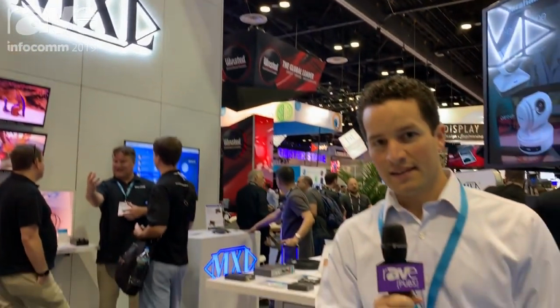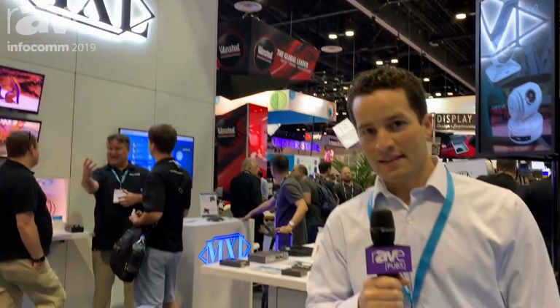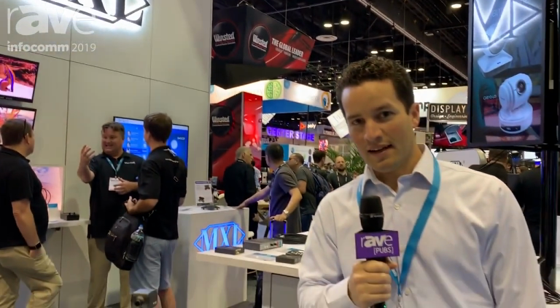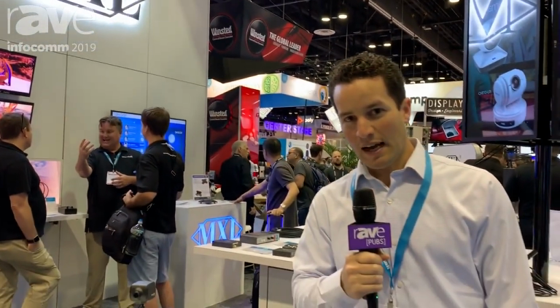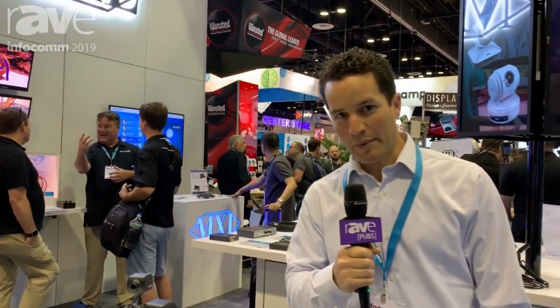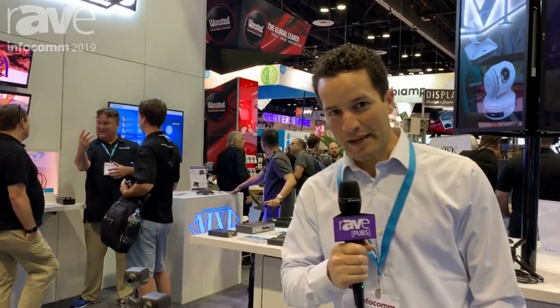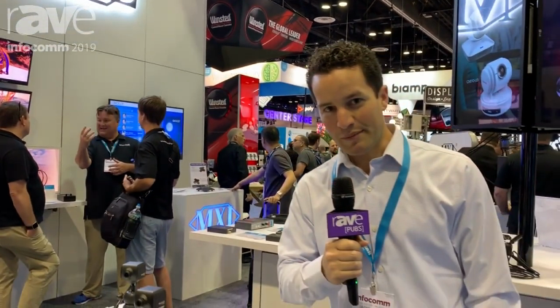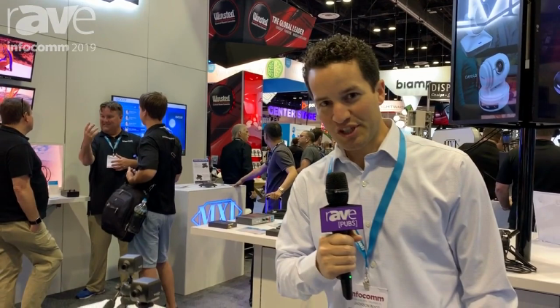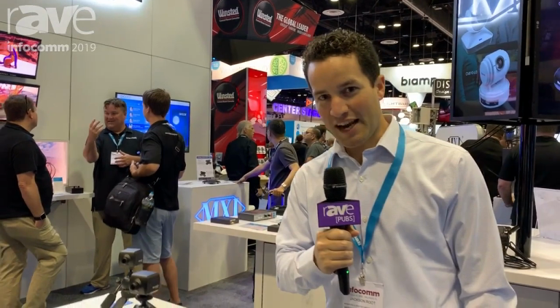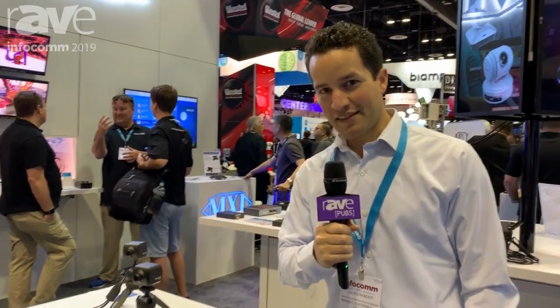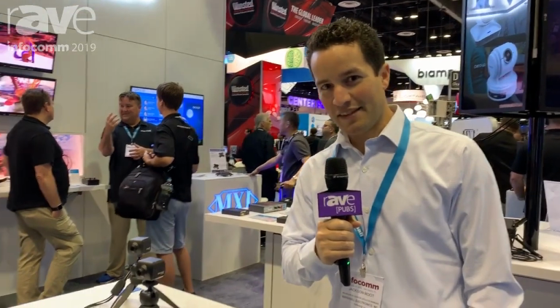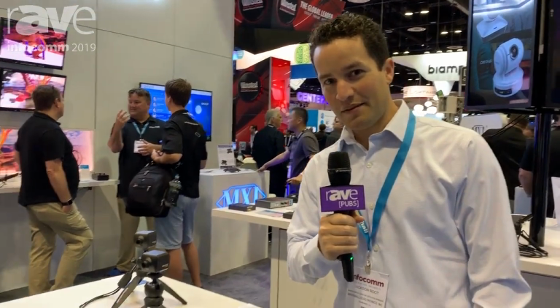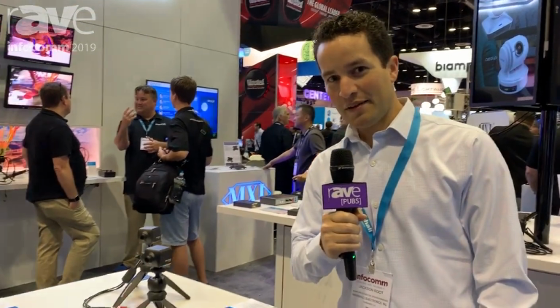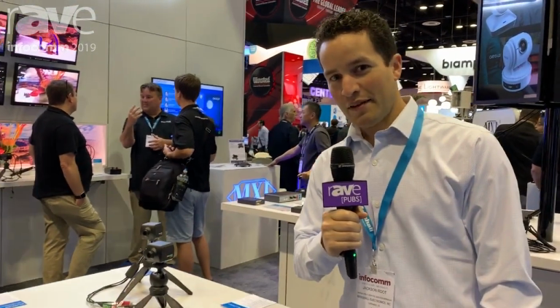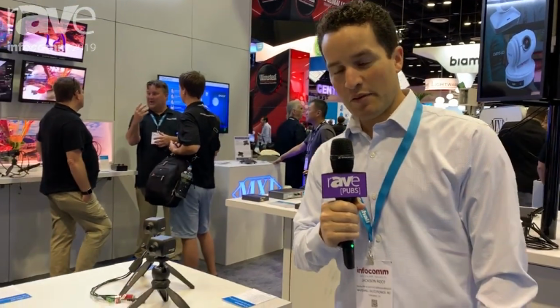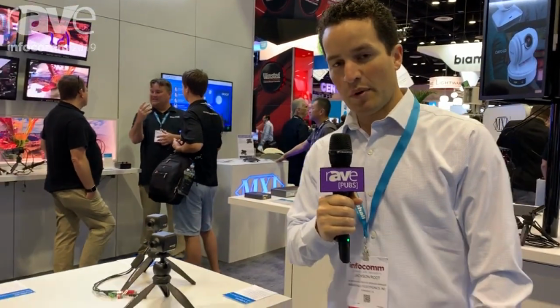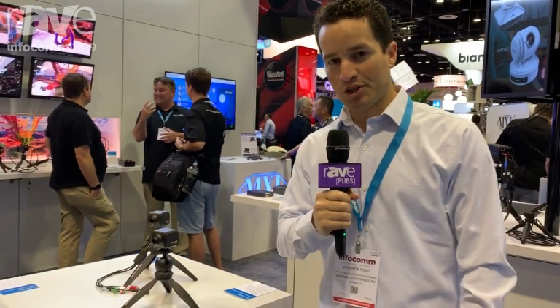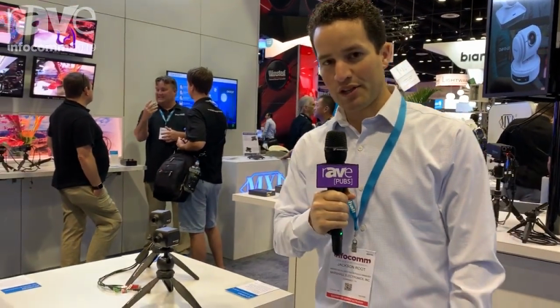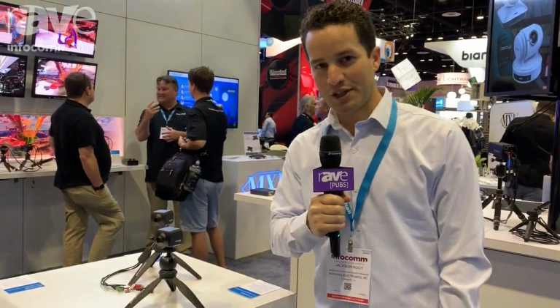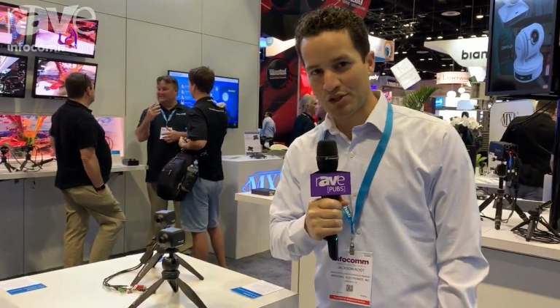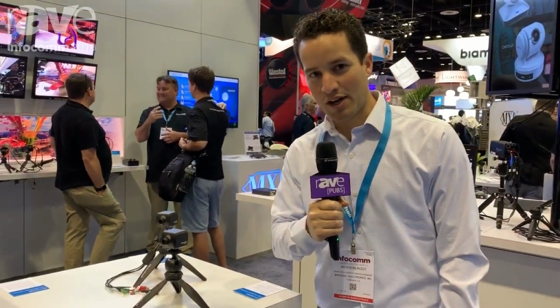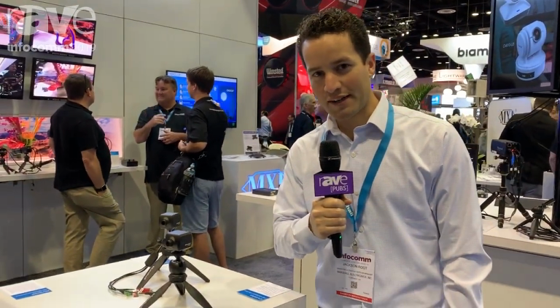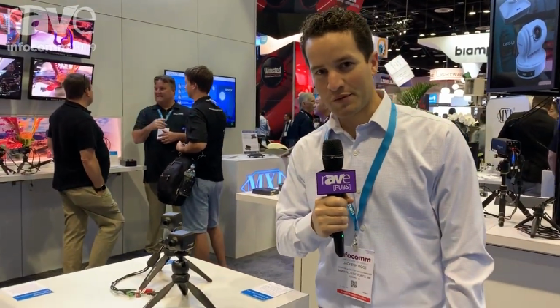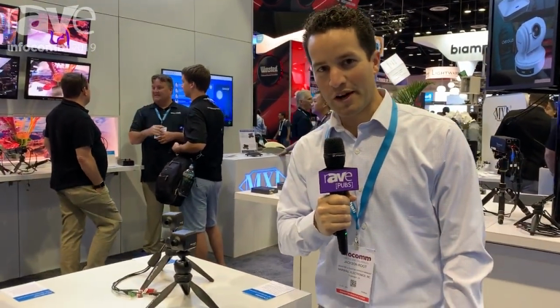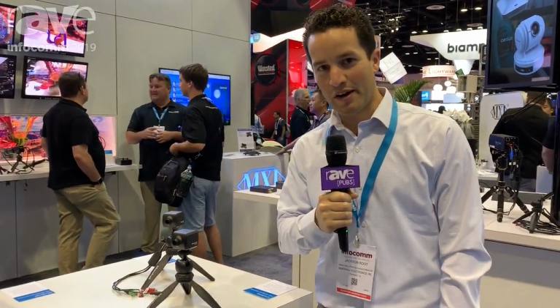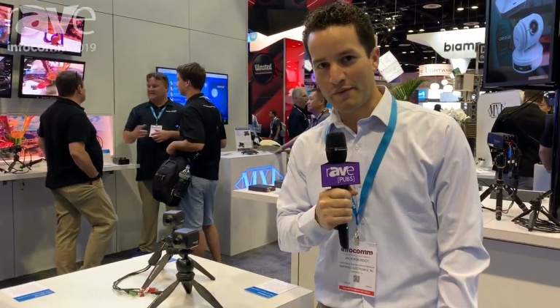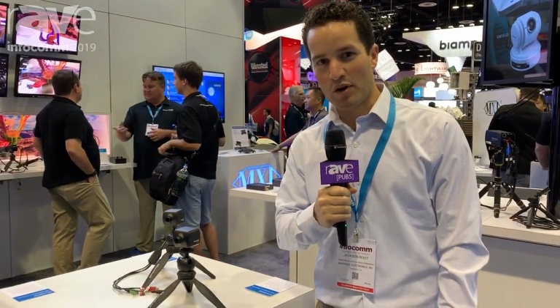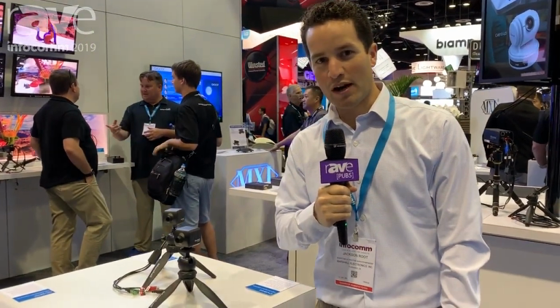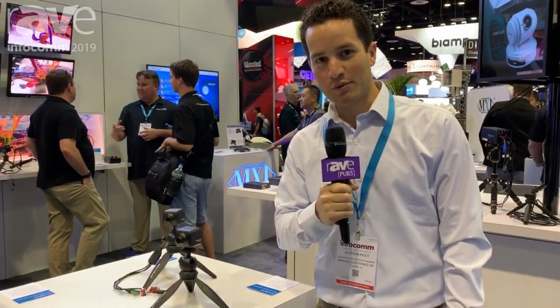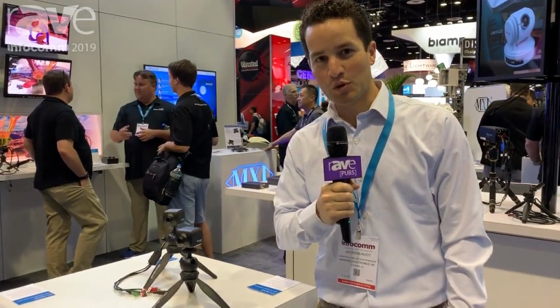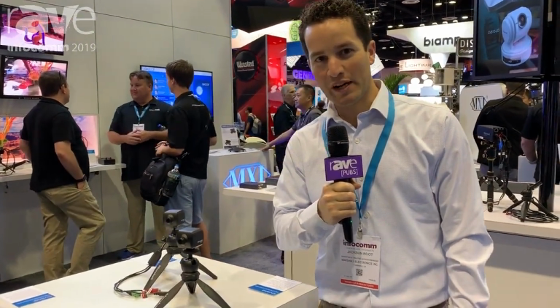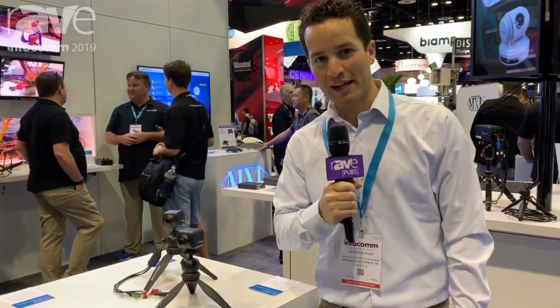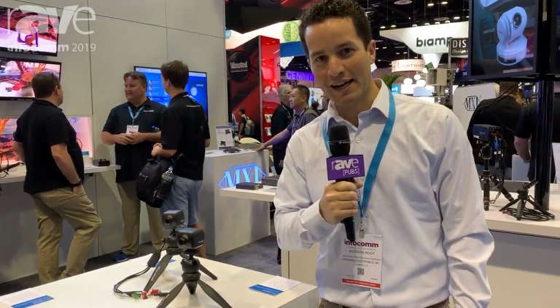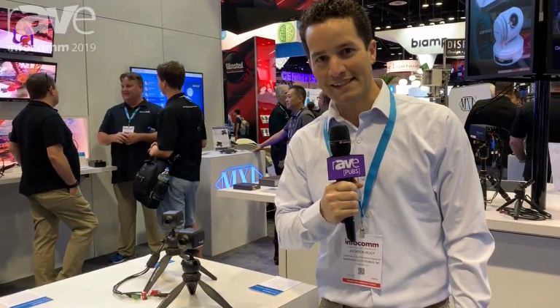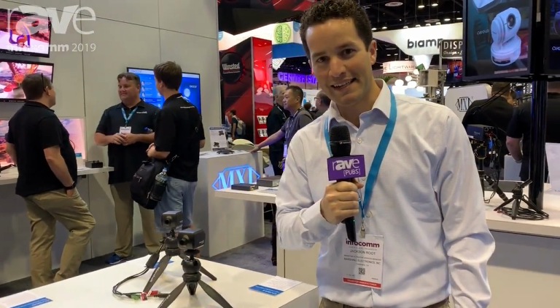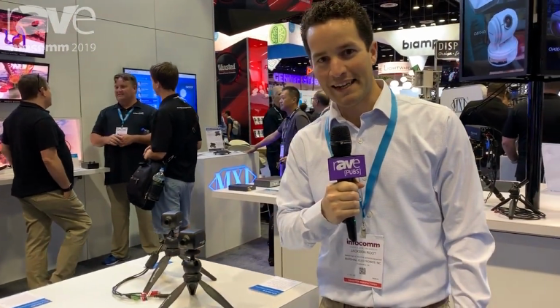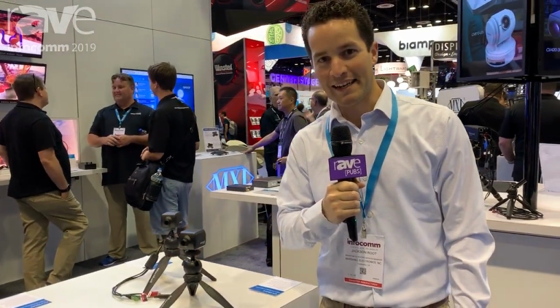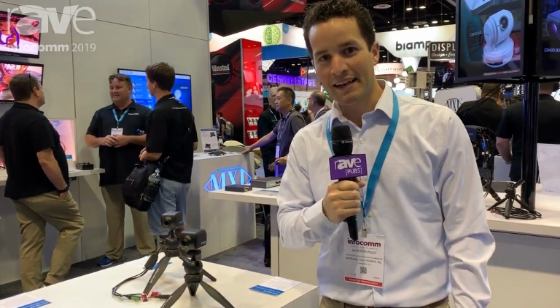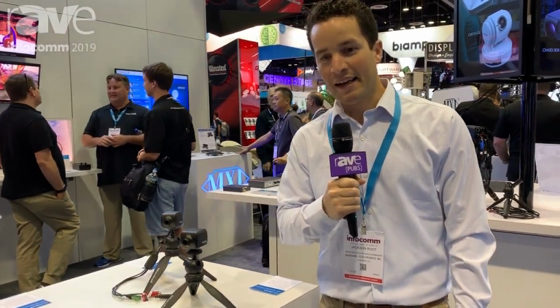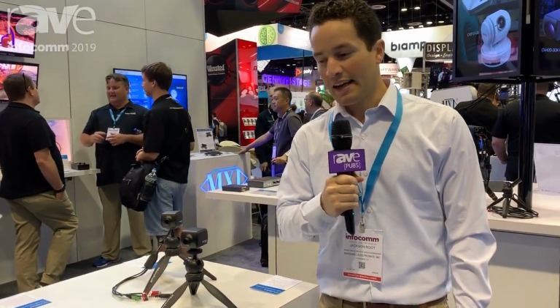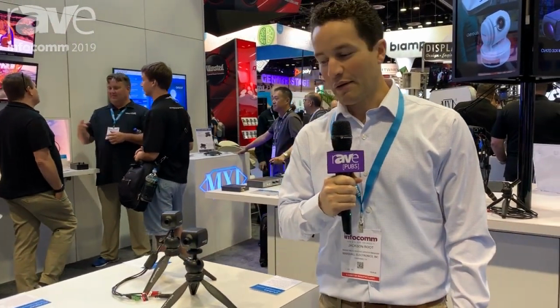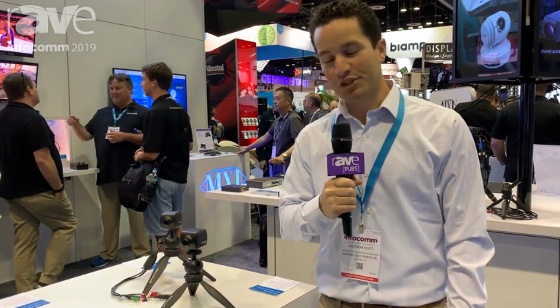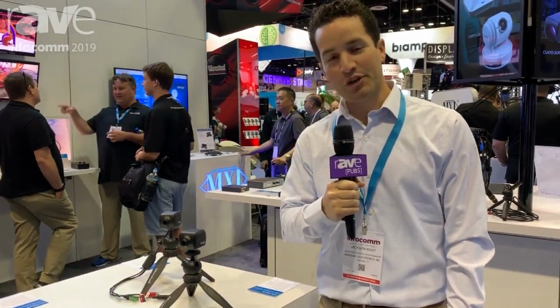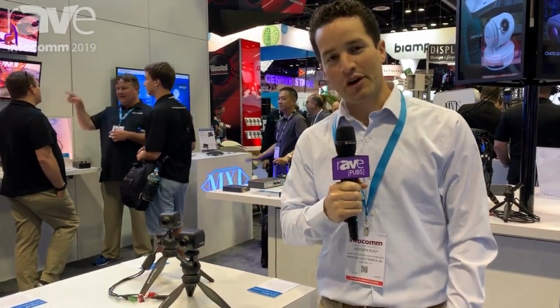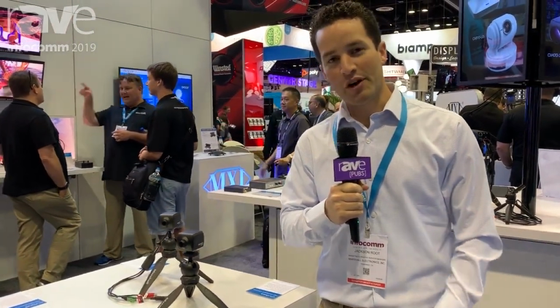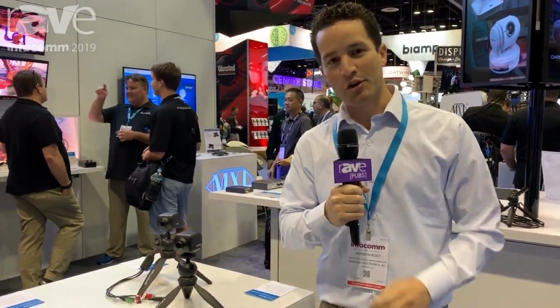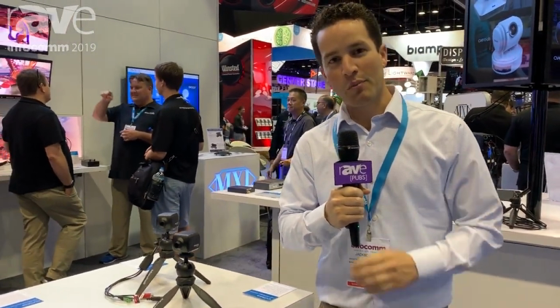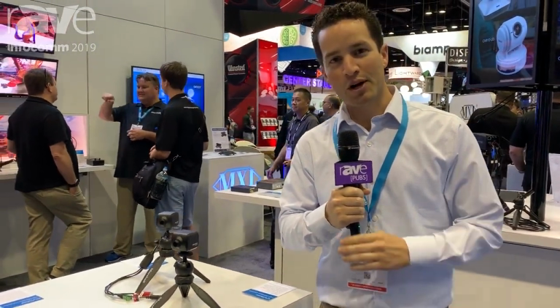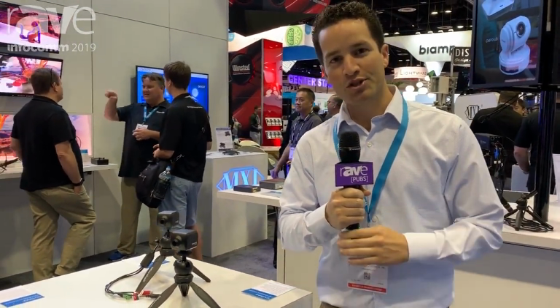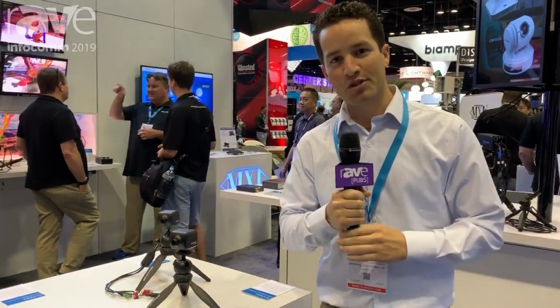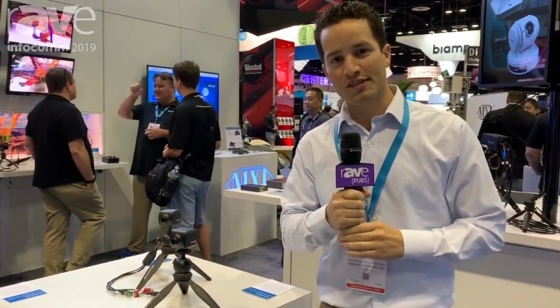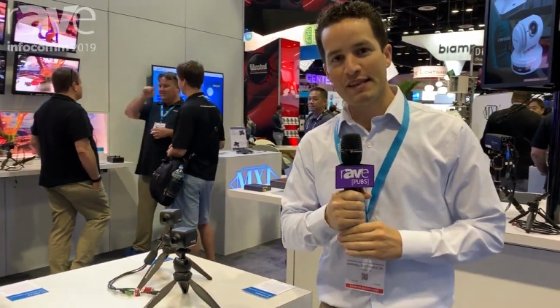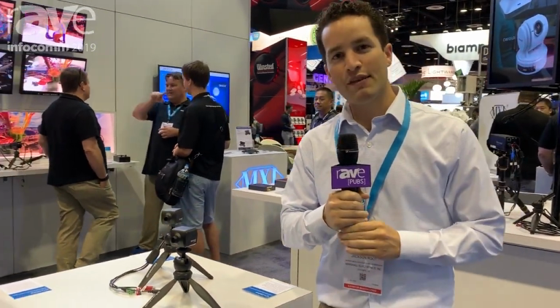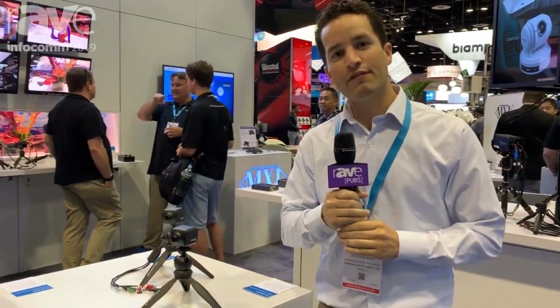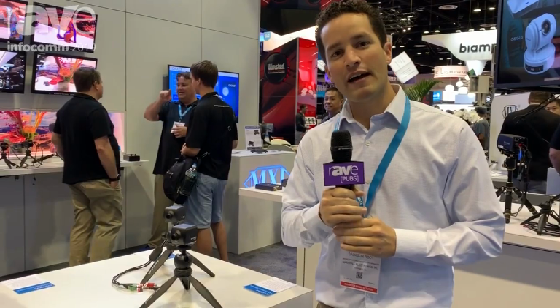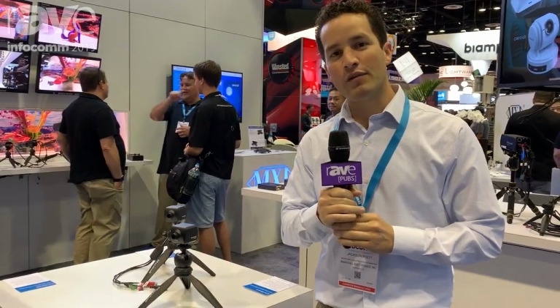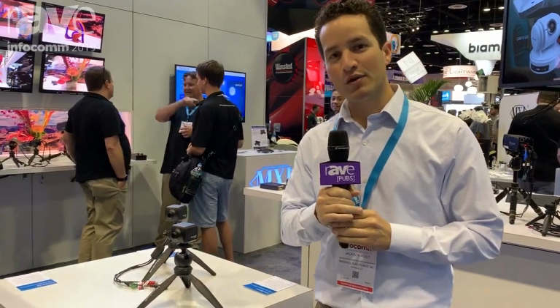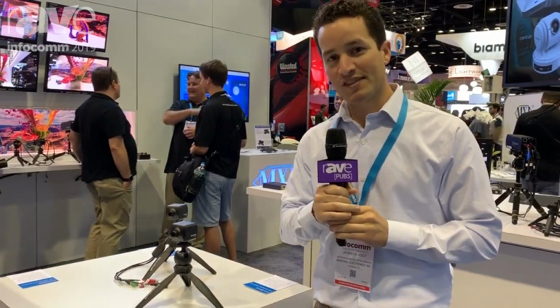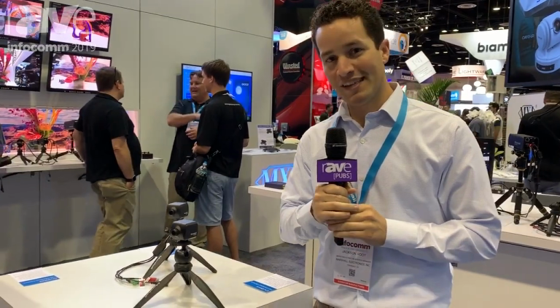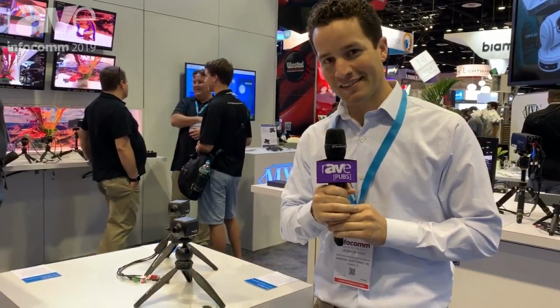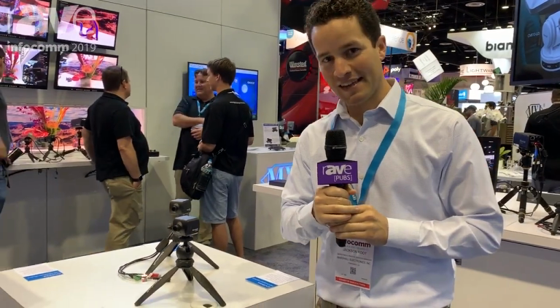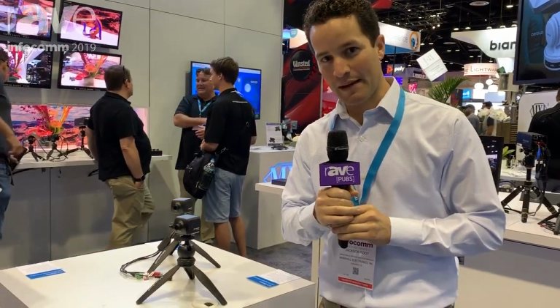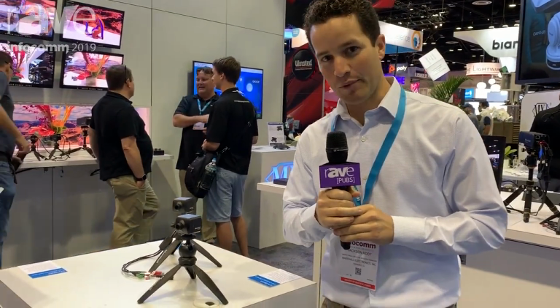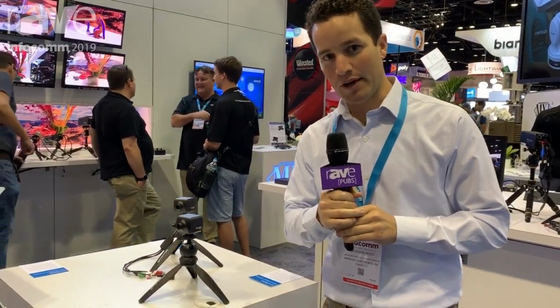Hi, my name is Jackson from Marshall Electronics. We're here at Infocom 2019. I want to show you our new Marshall CV506 camera.